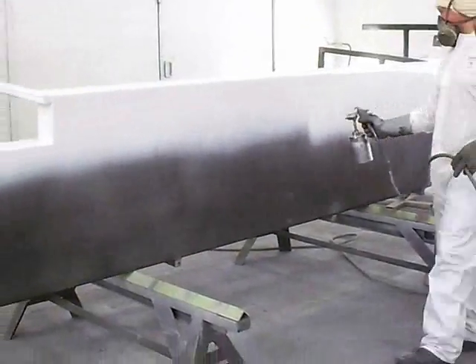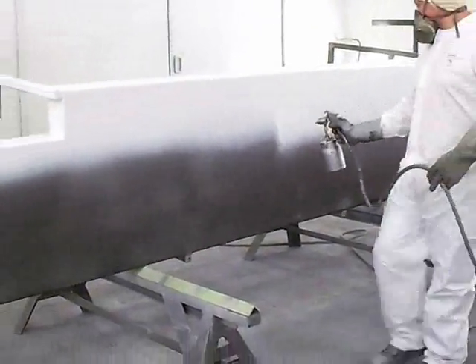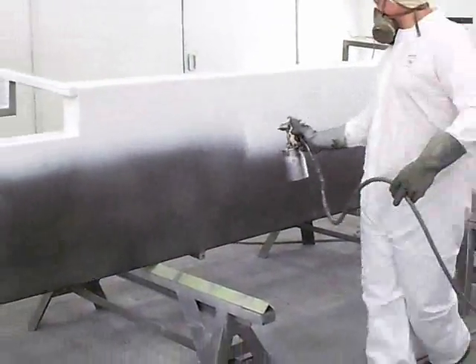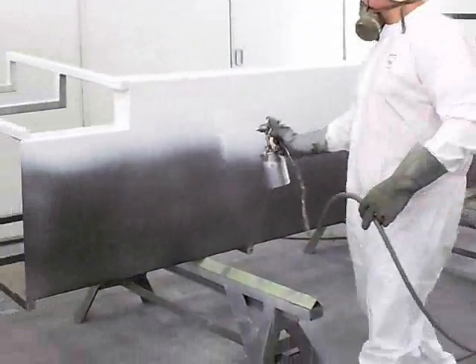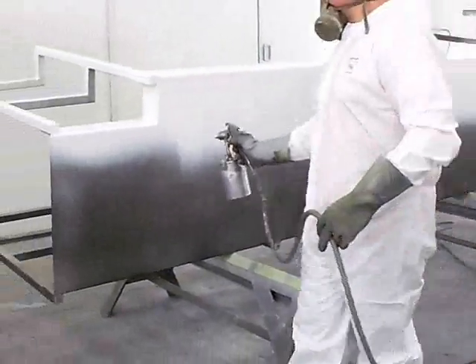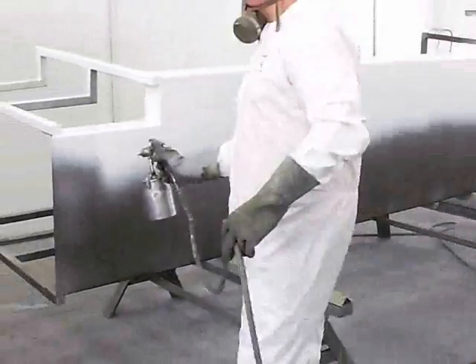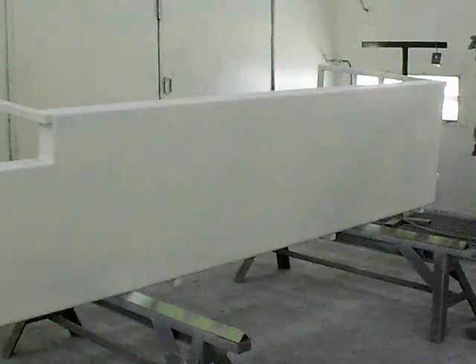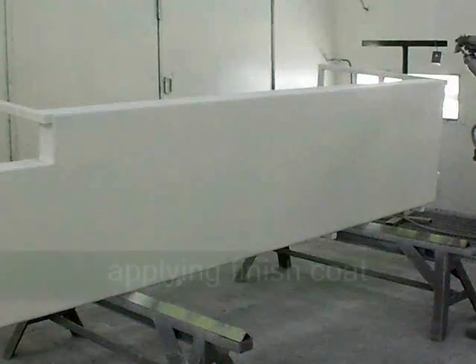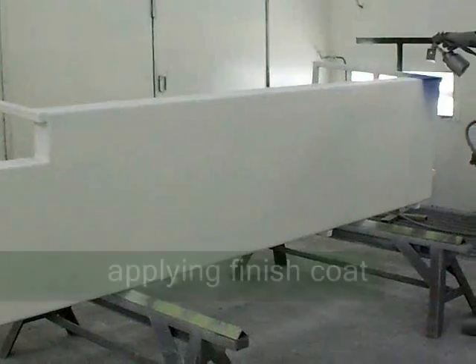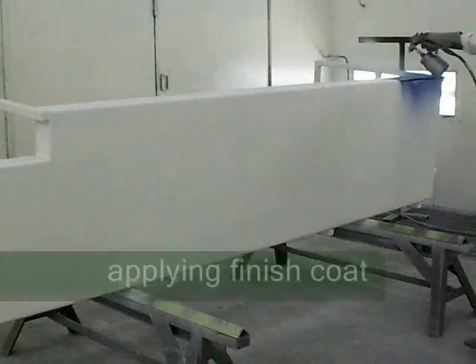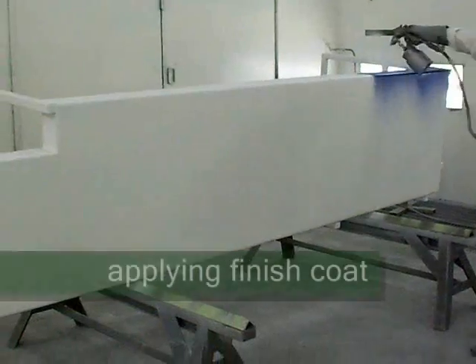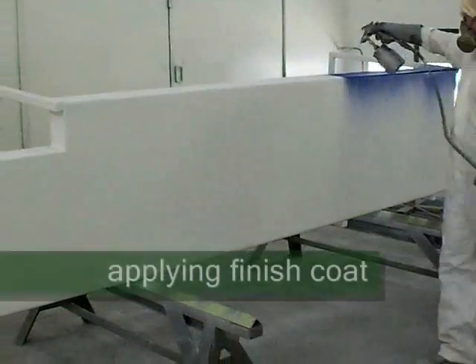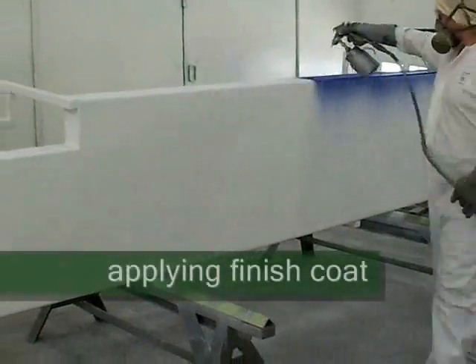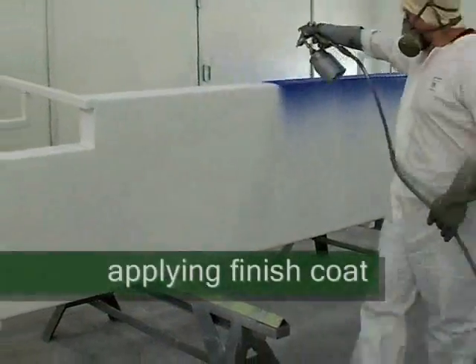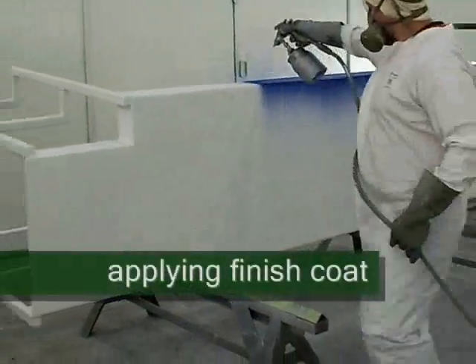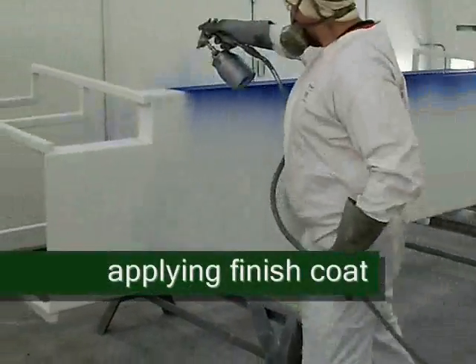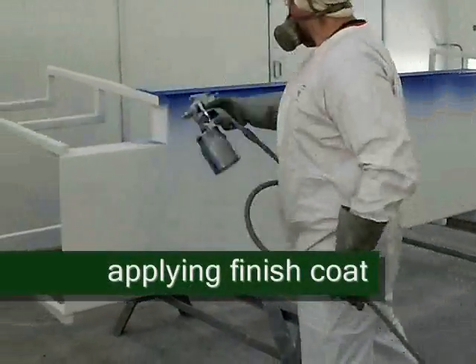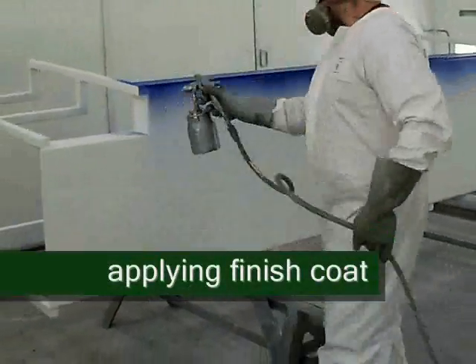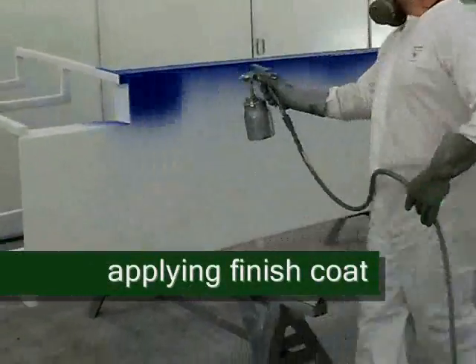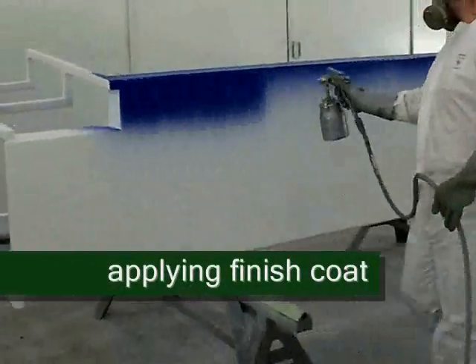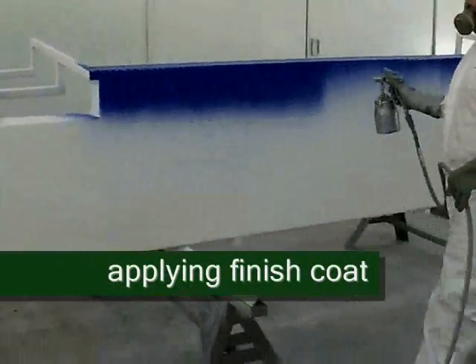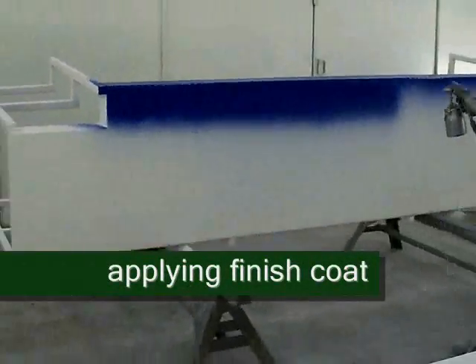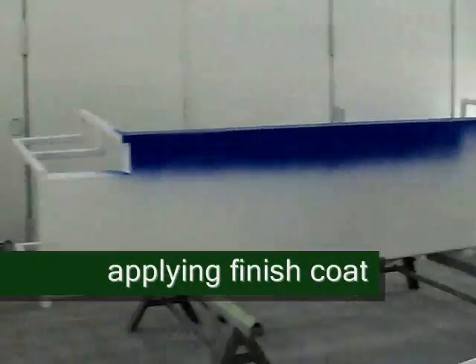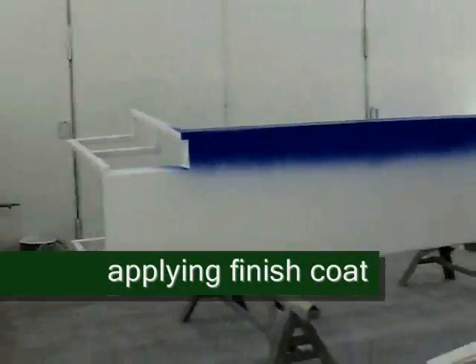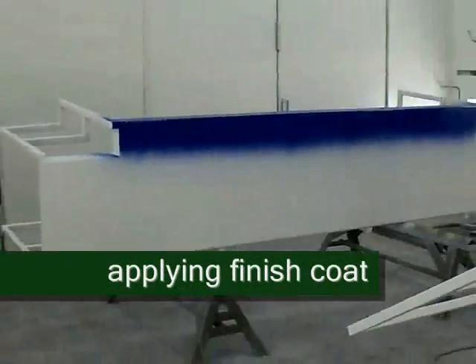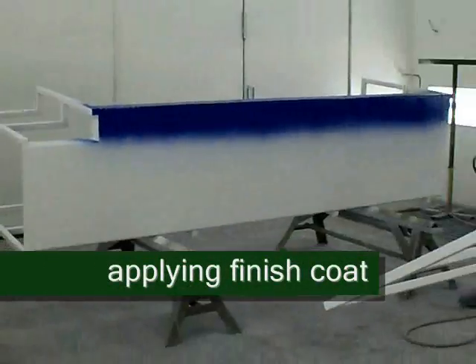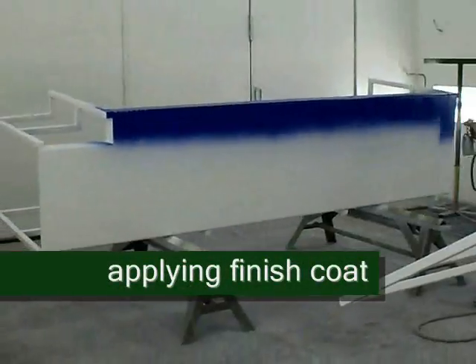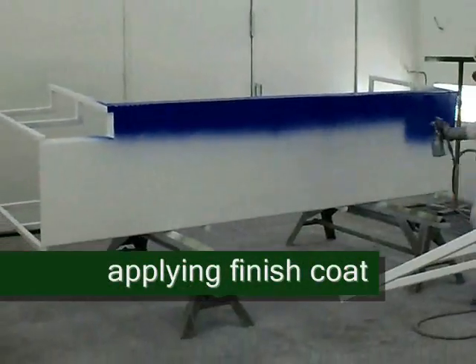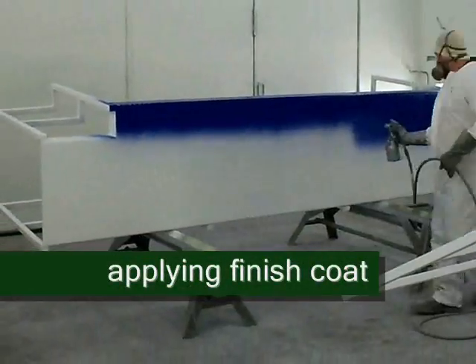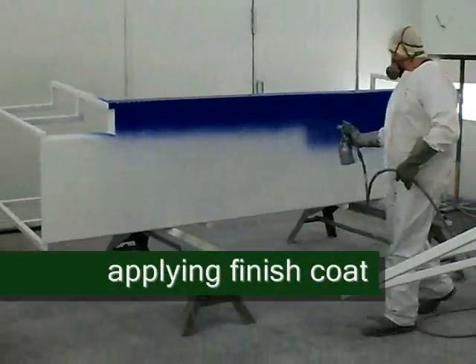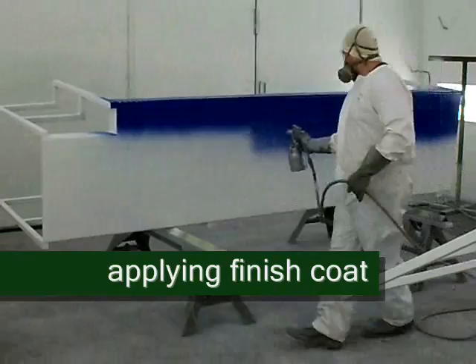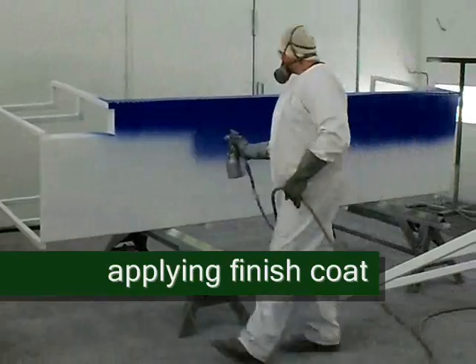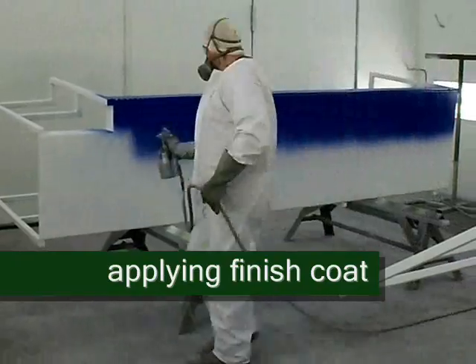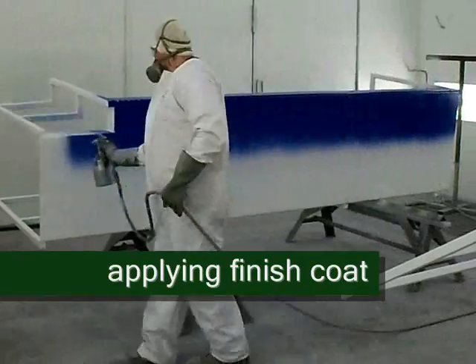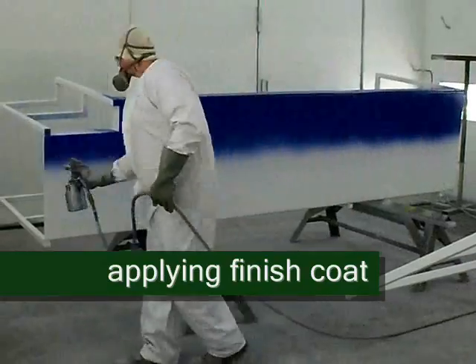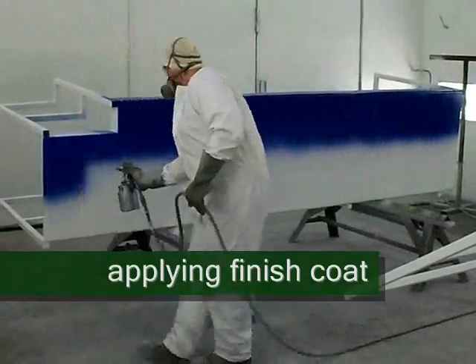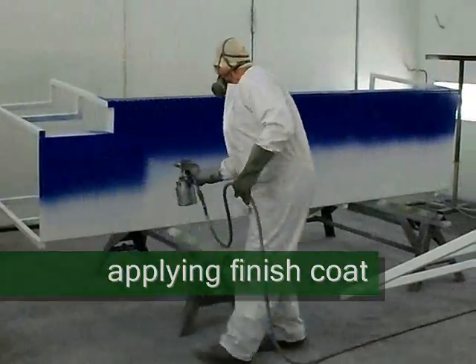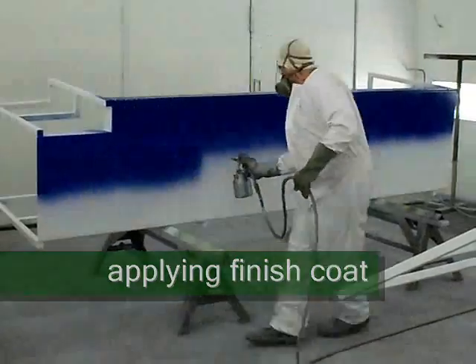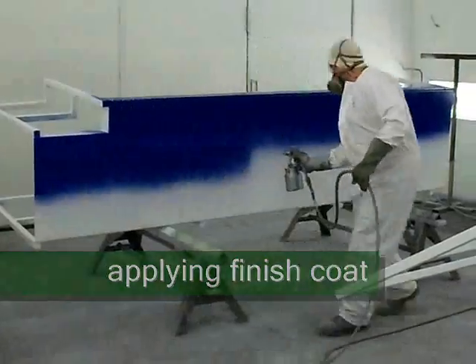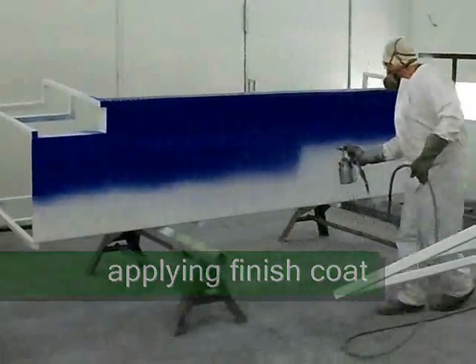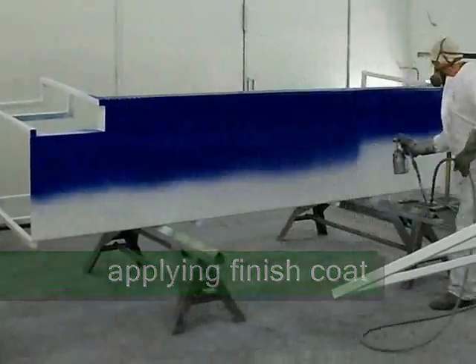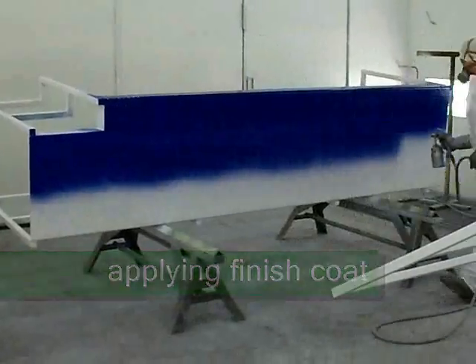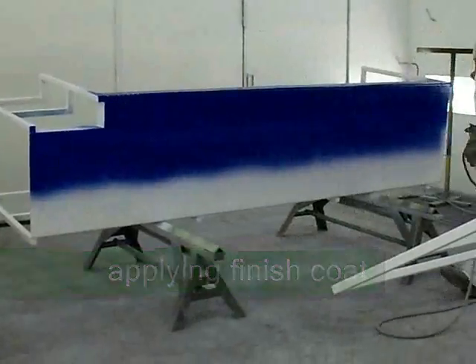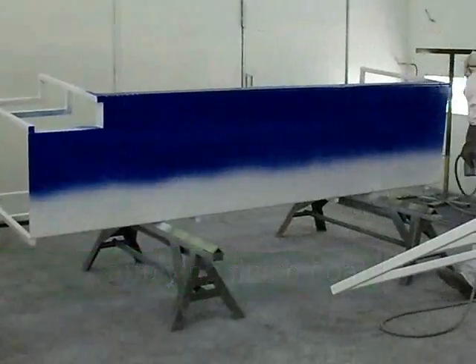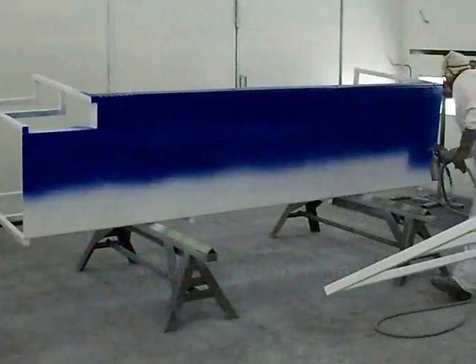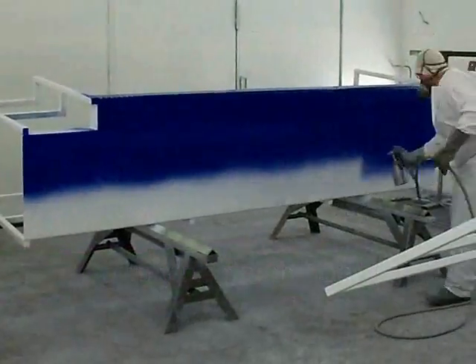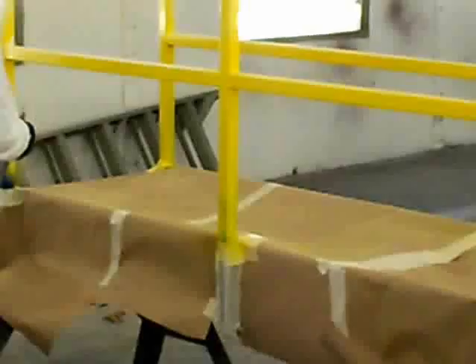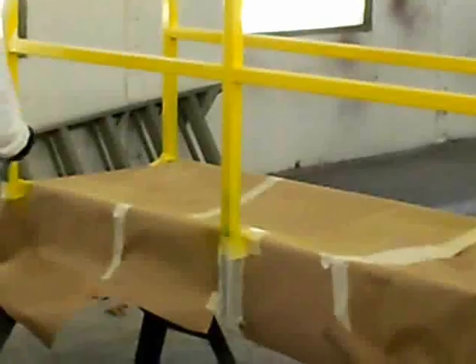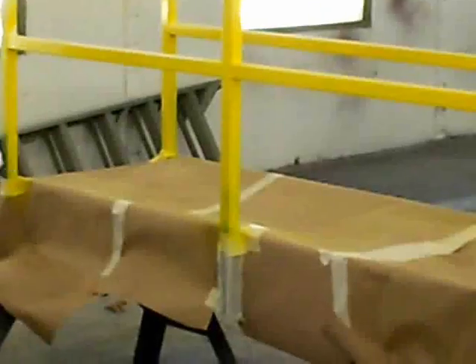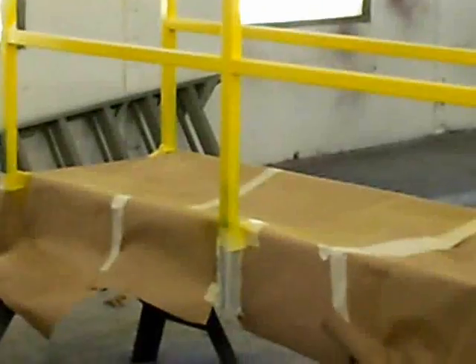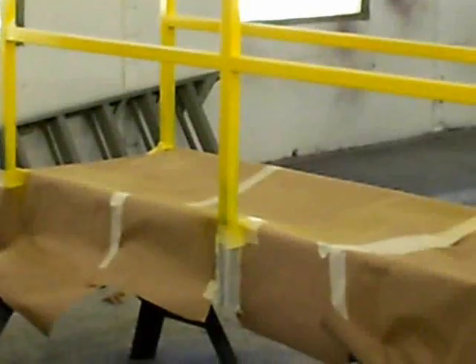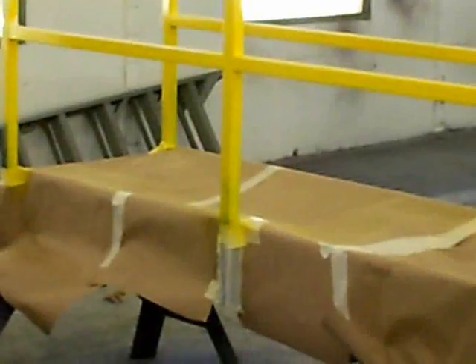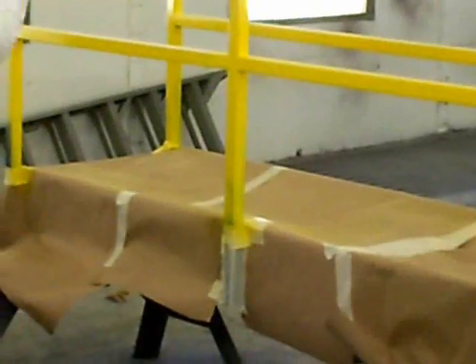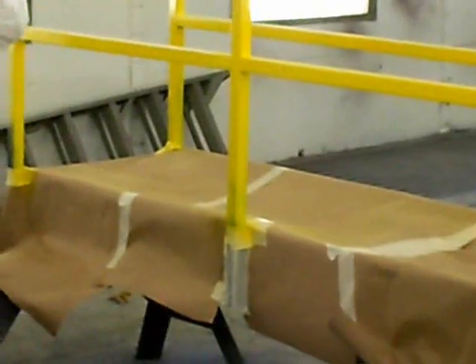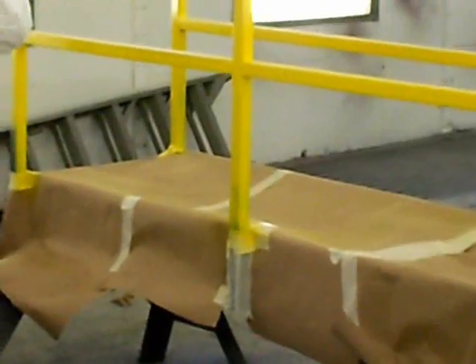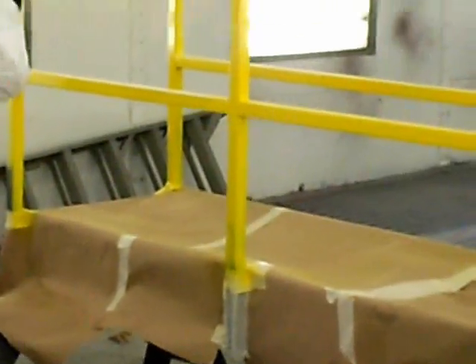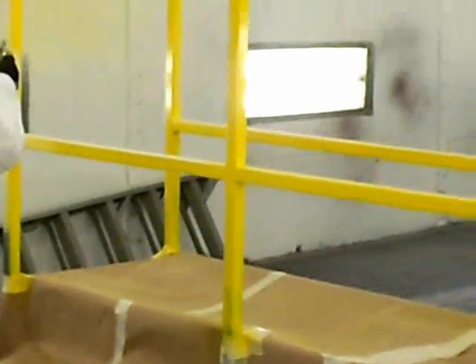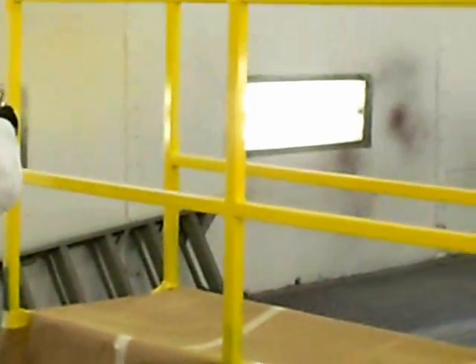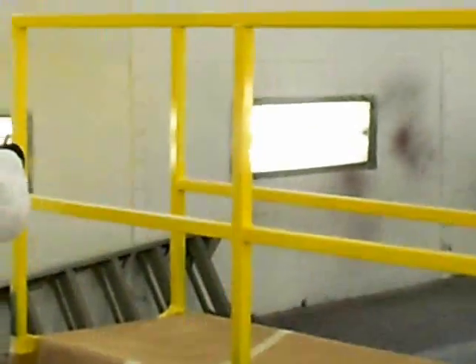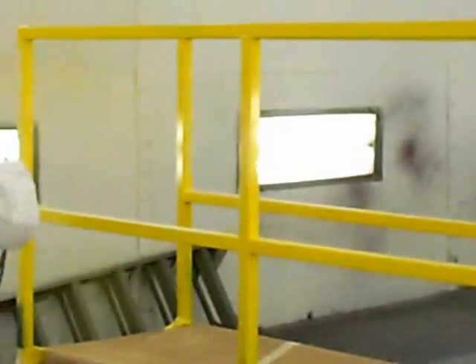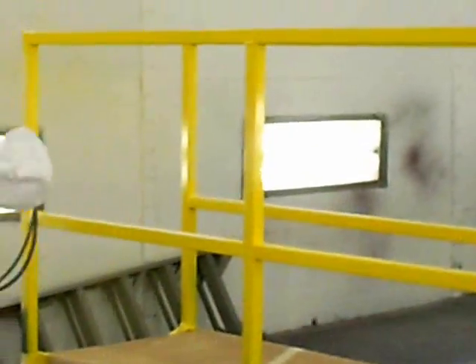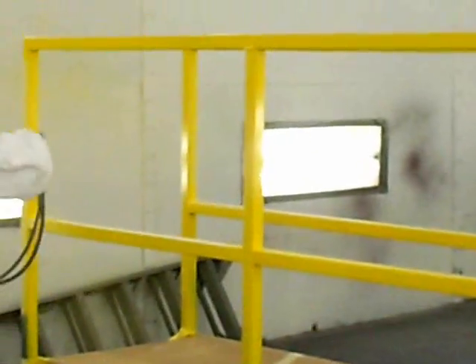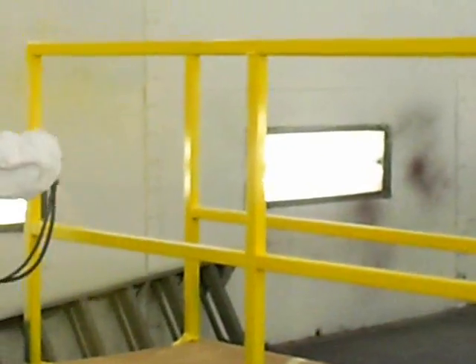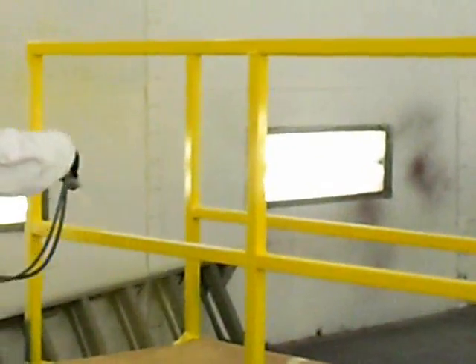Our customer wanted us to meet the existing blue color scheme for the platforms, and we did the handrails in OSHA safety yellow.